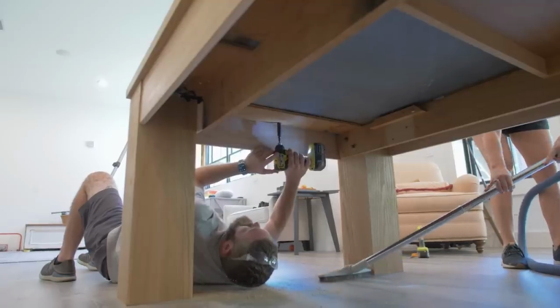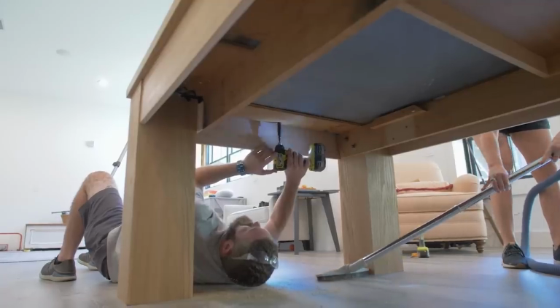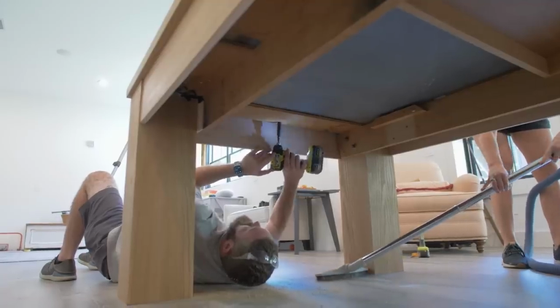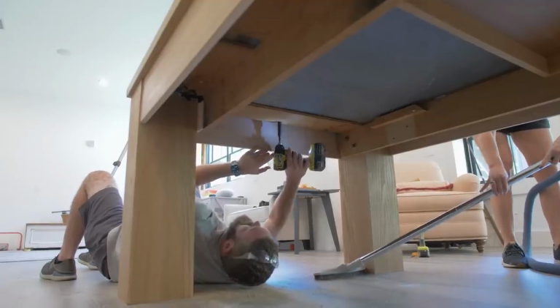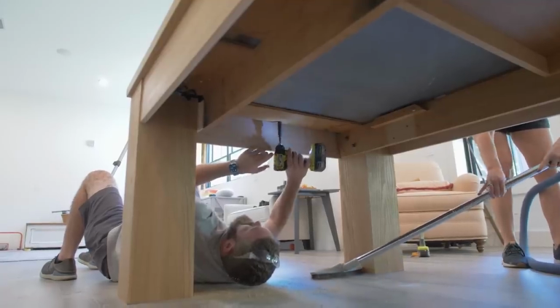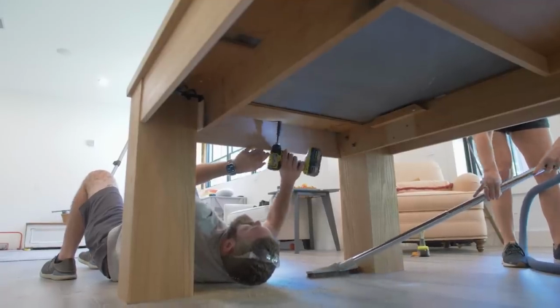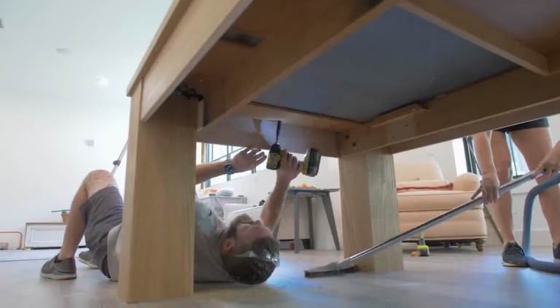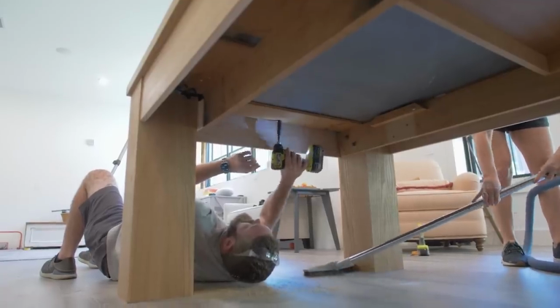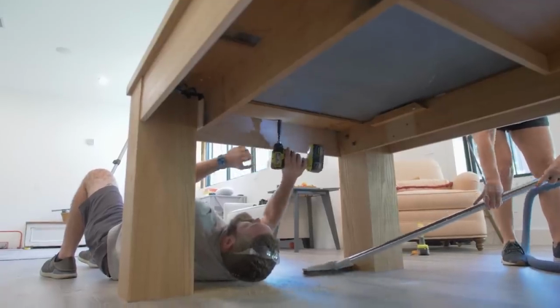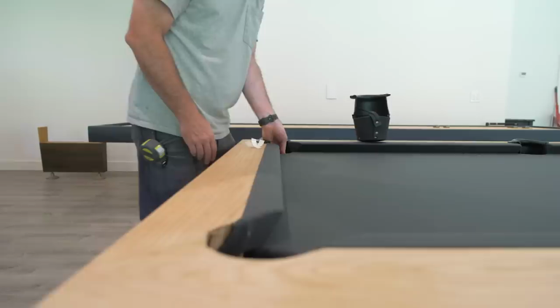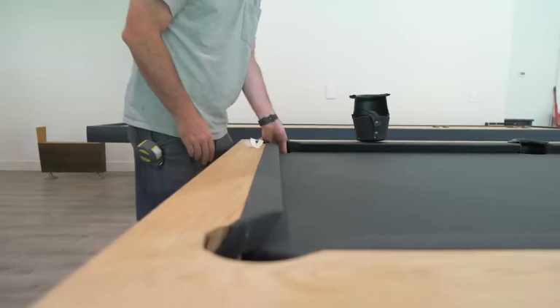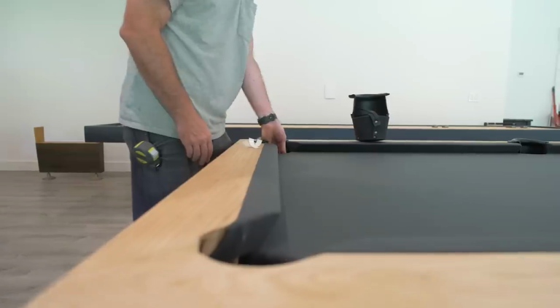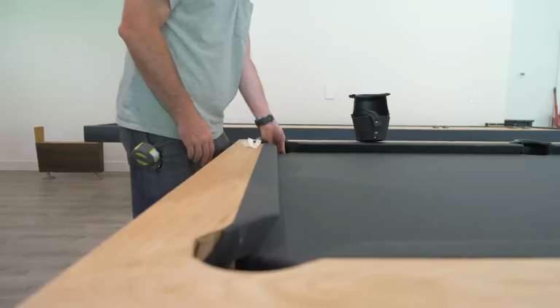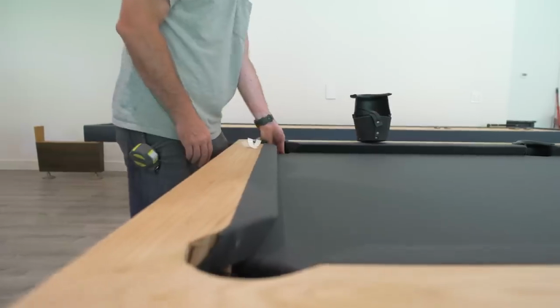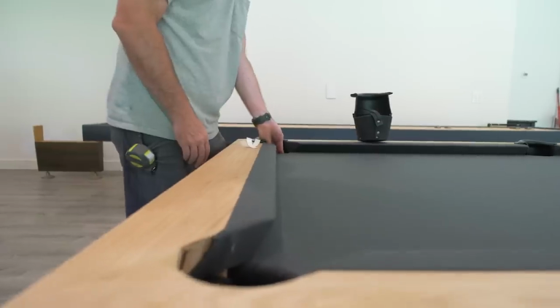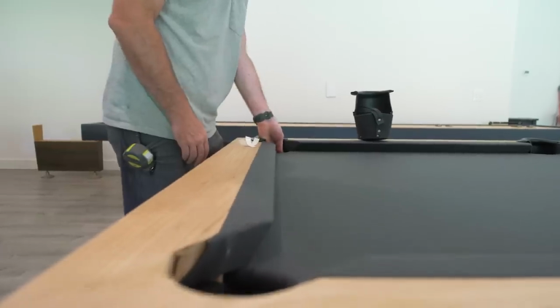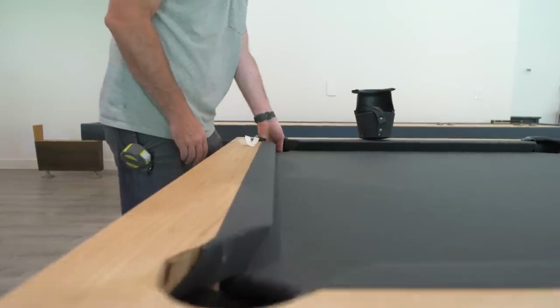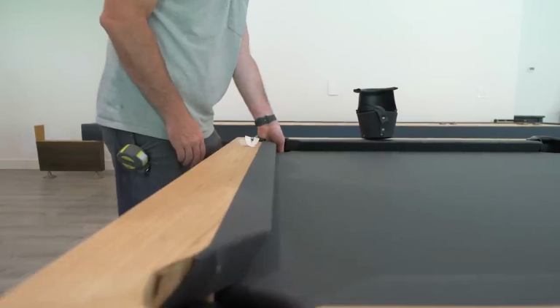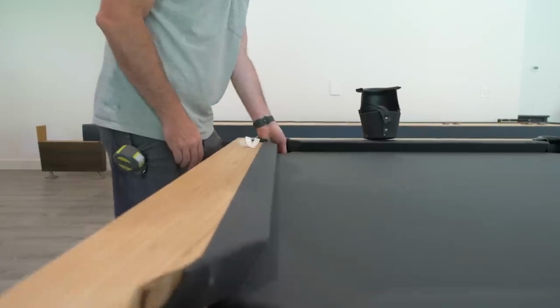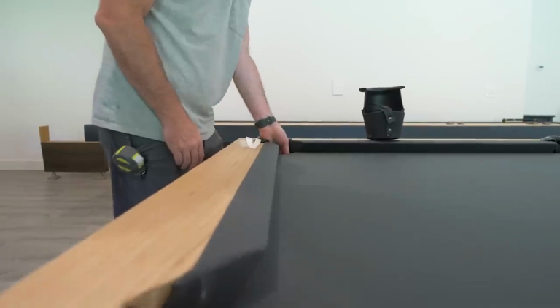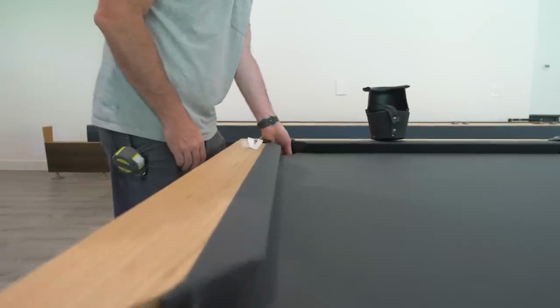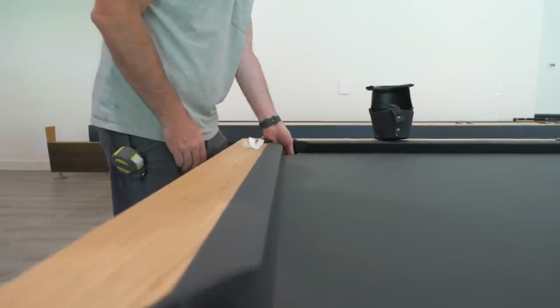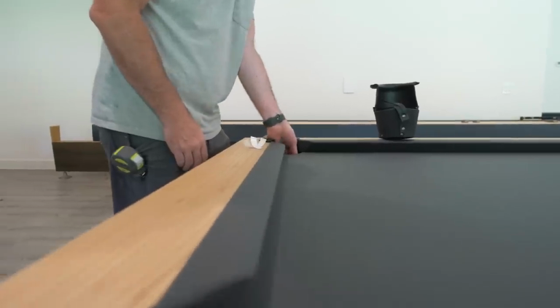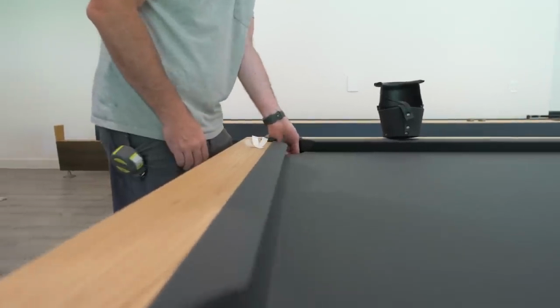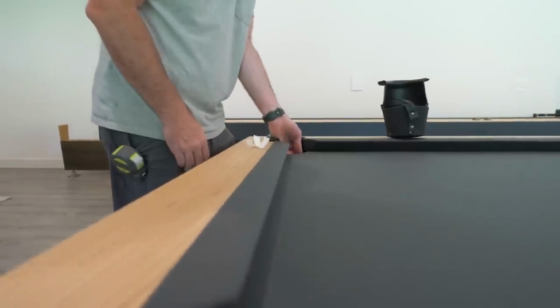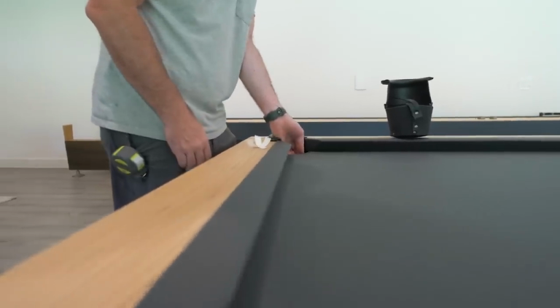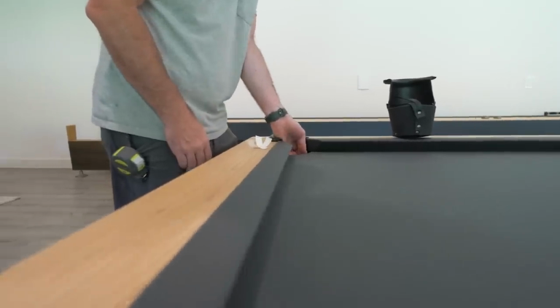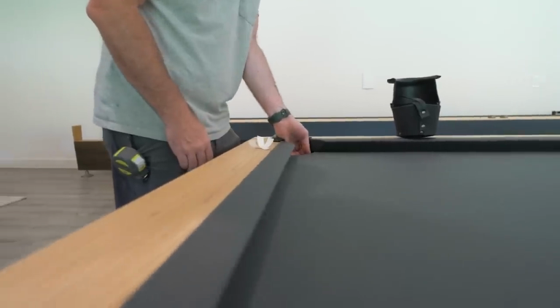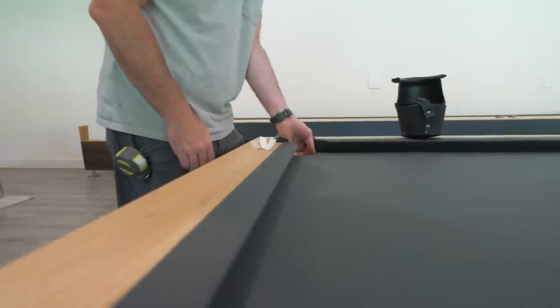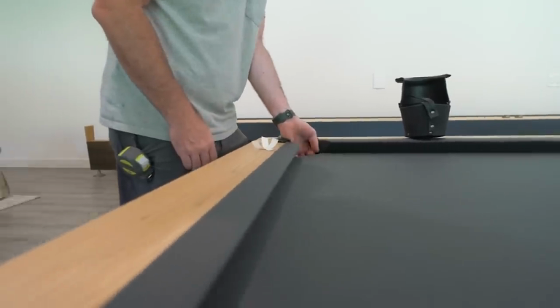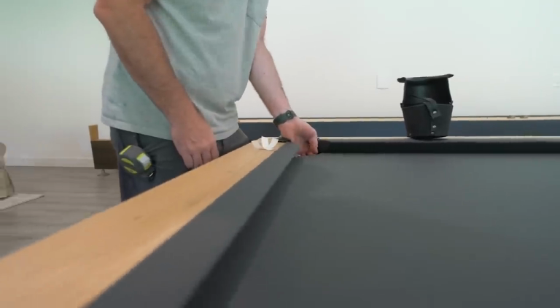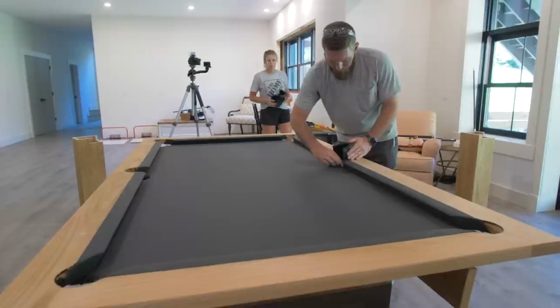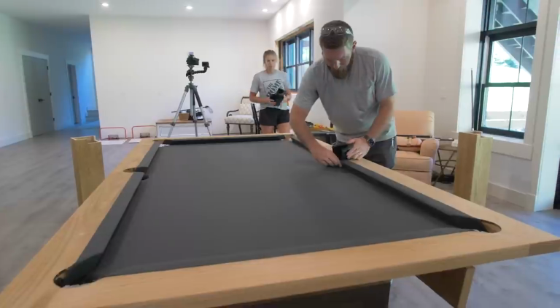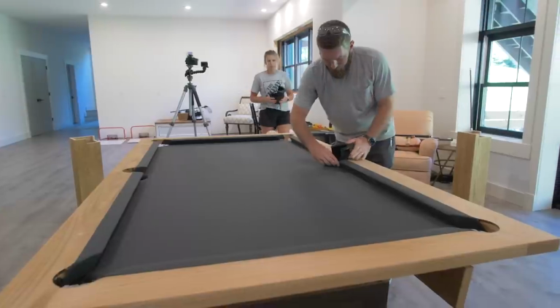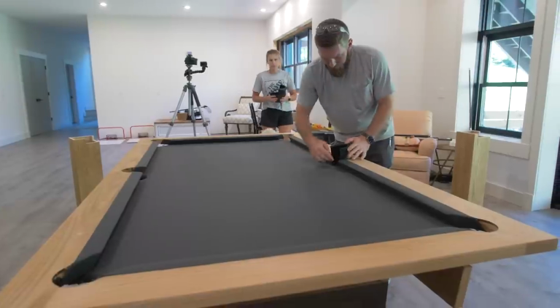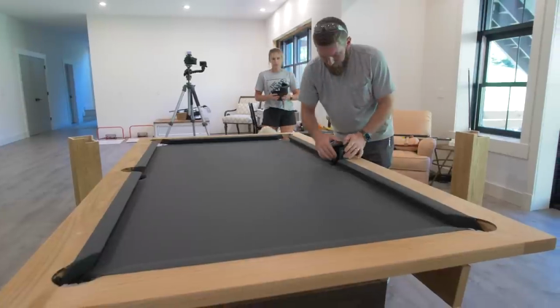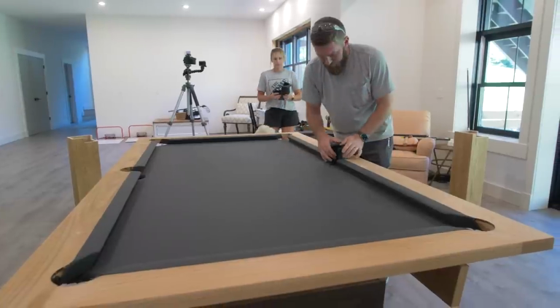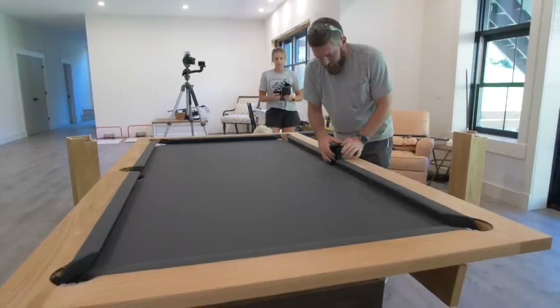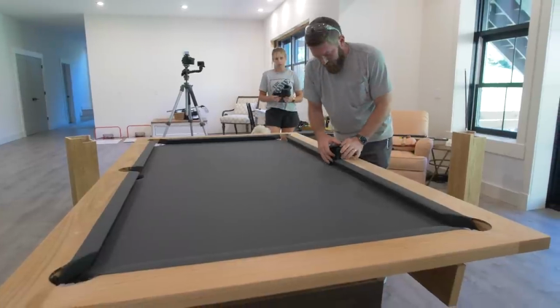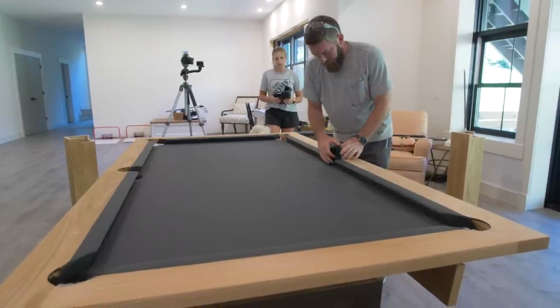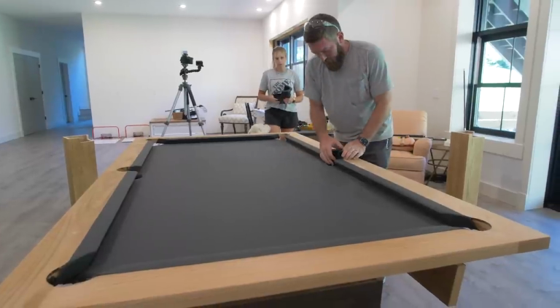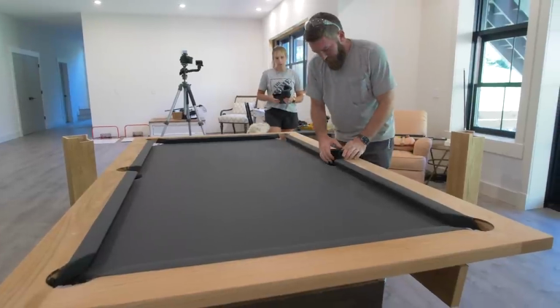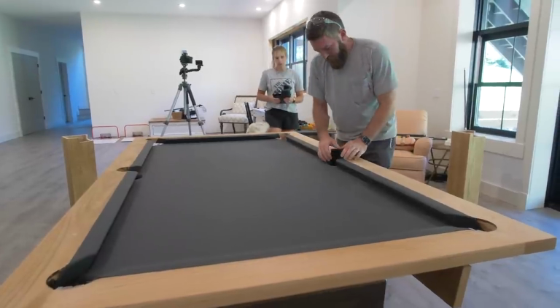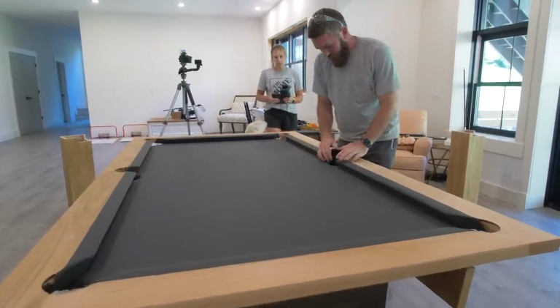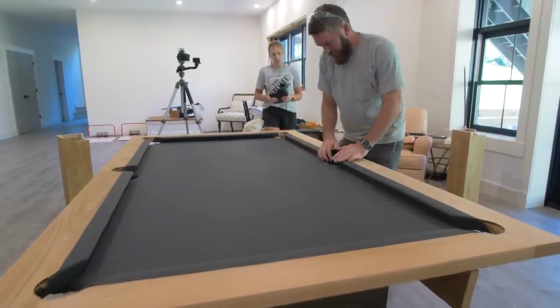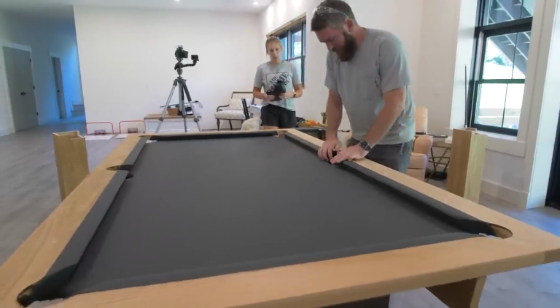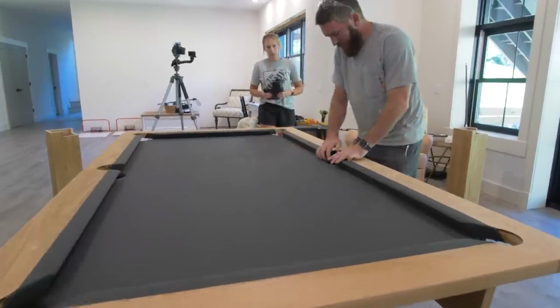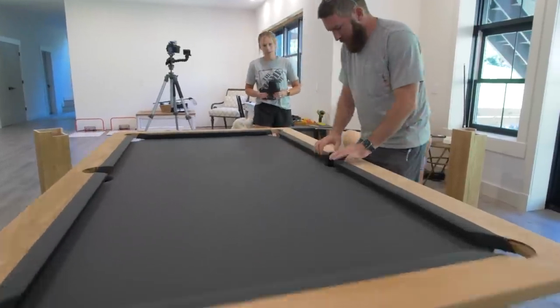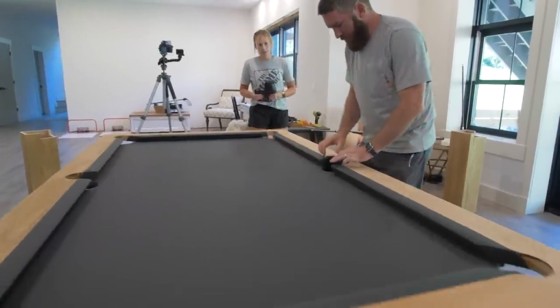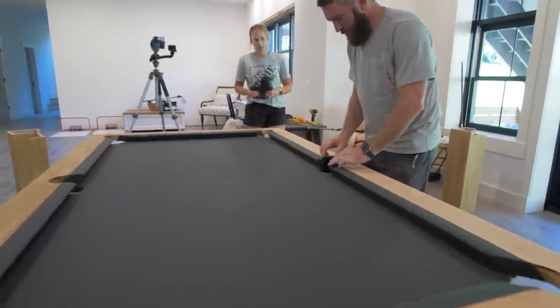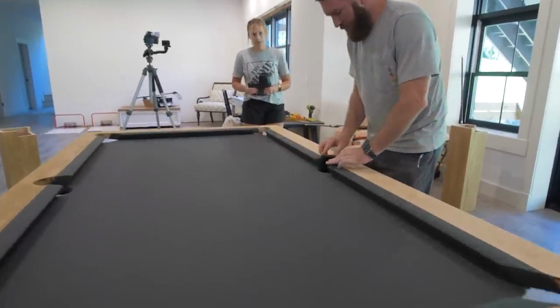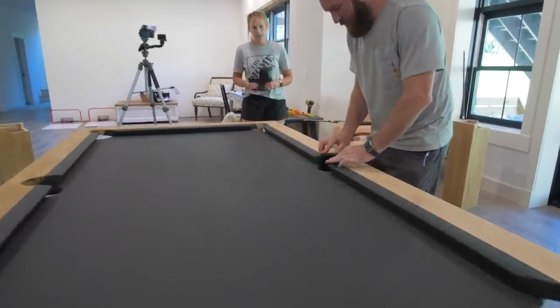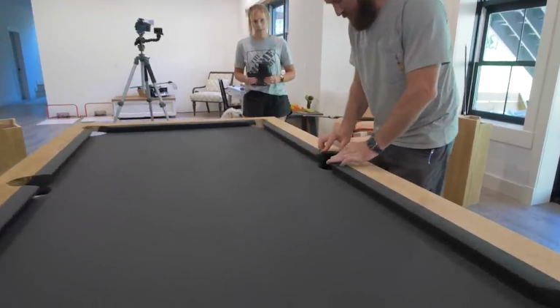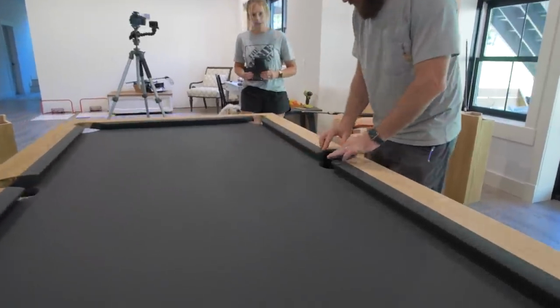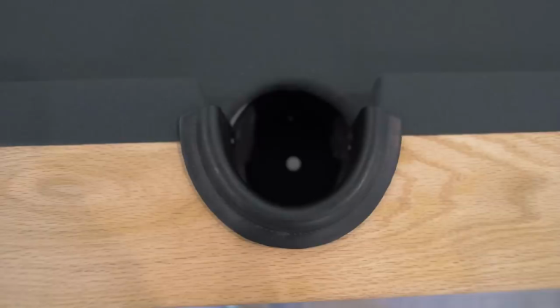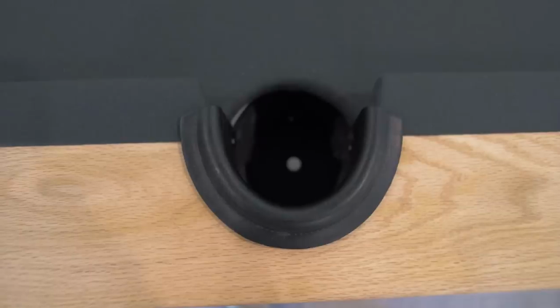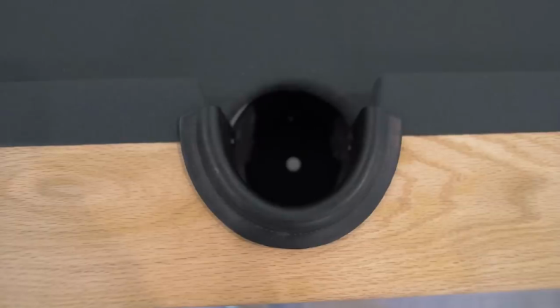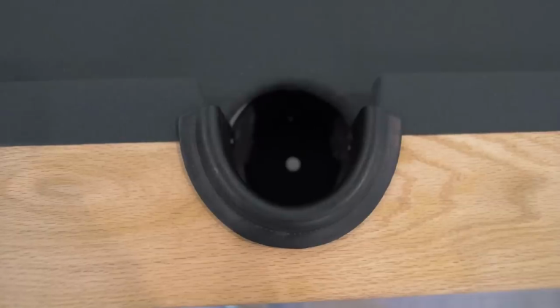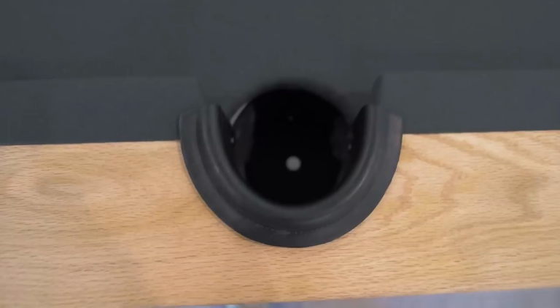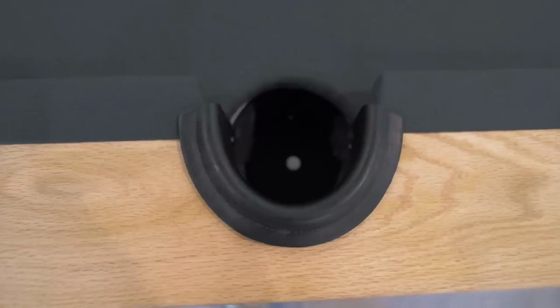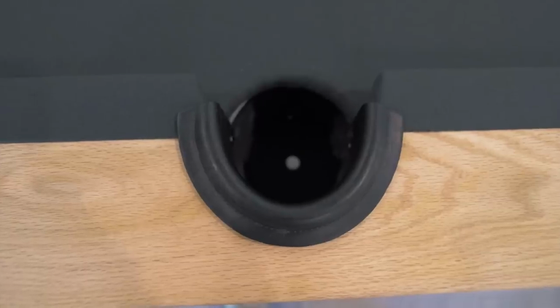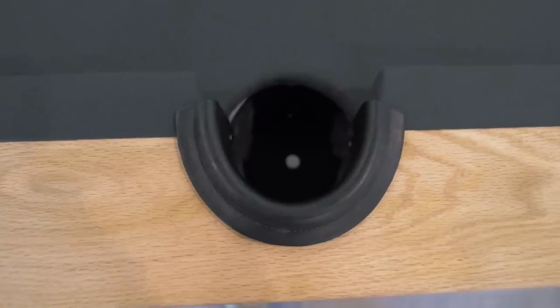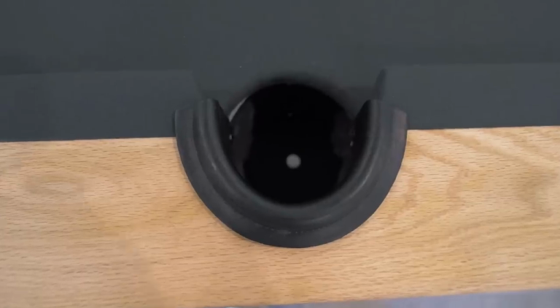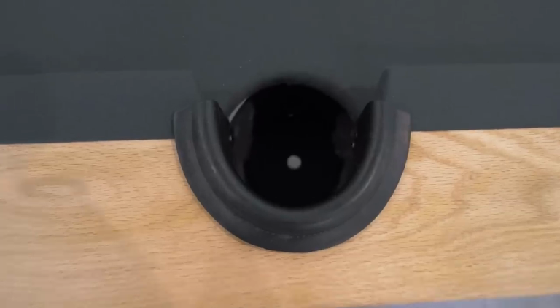Last but not least was installing the pockets, which was pretty straightforward. They're a nice tight fit and they just get tacked in place with some little tack nails.